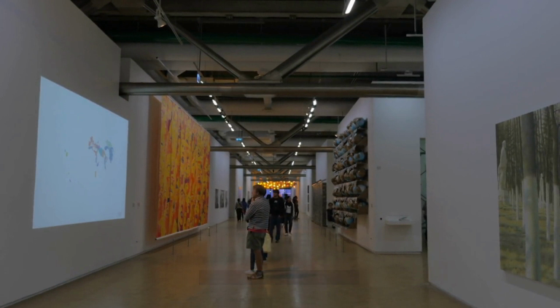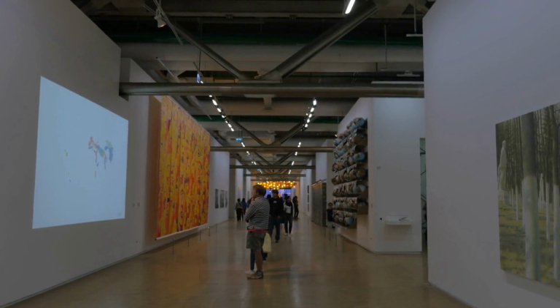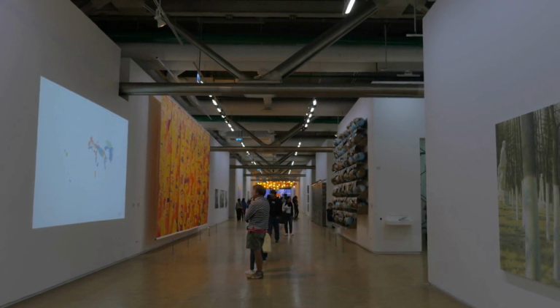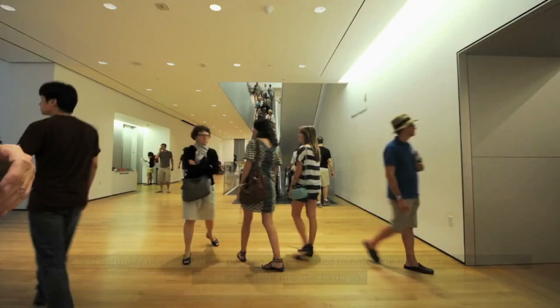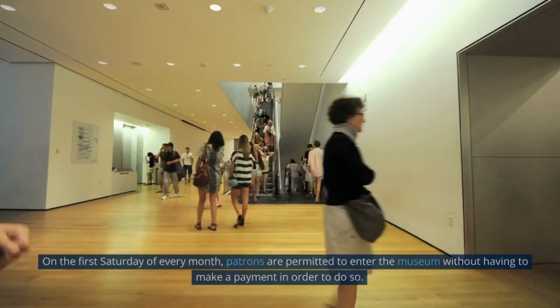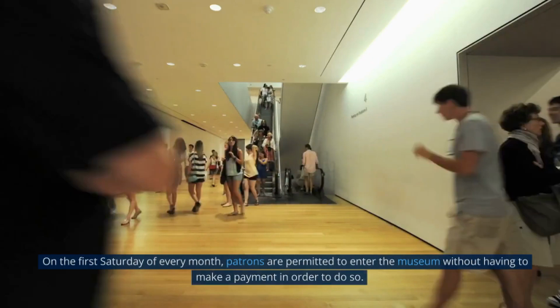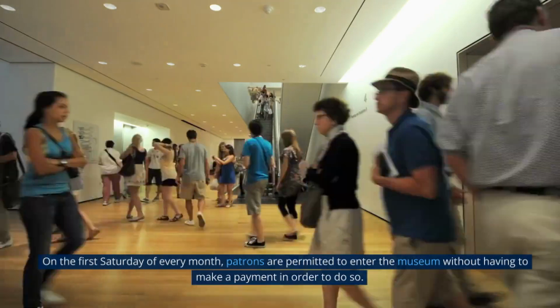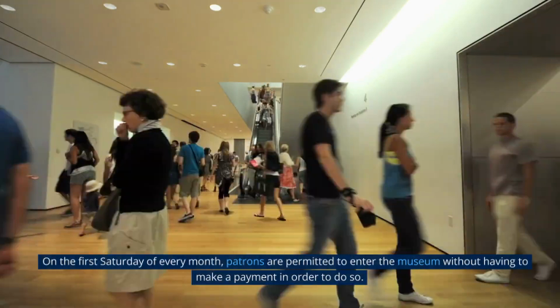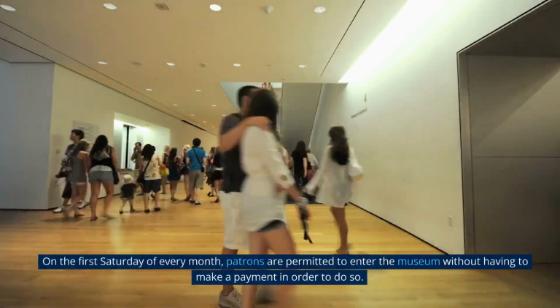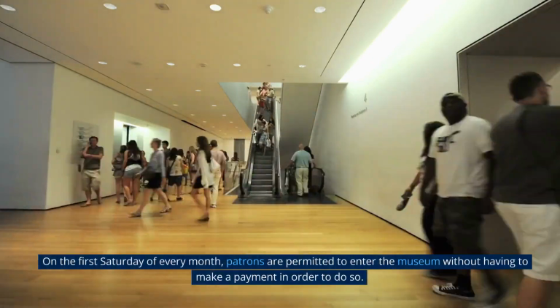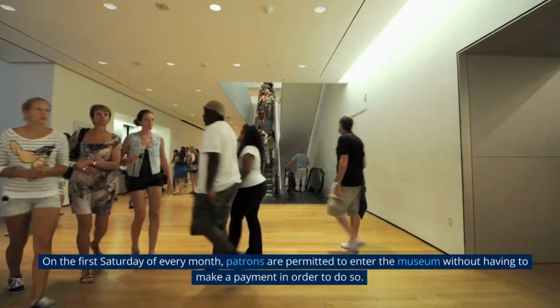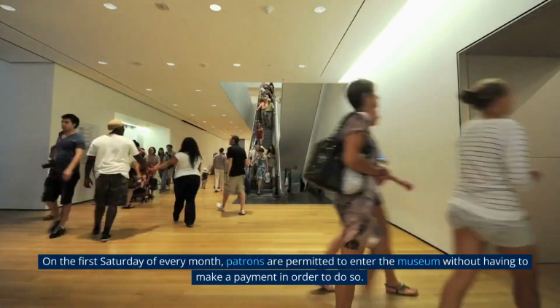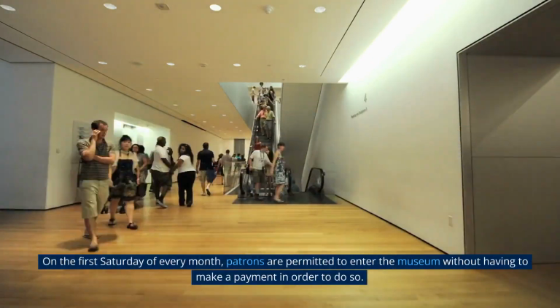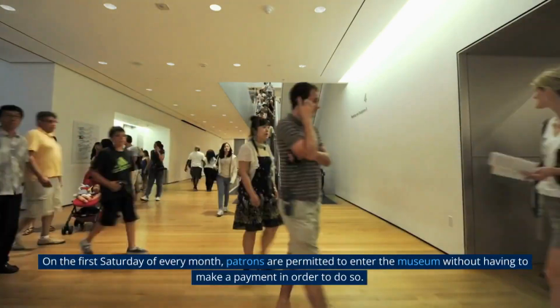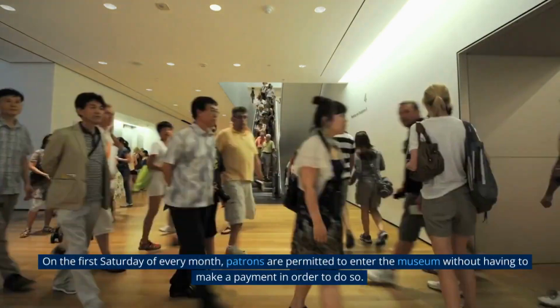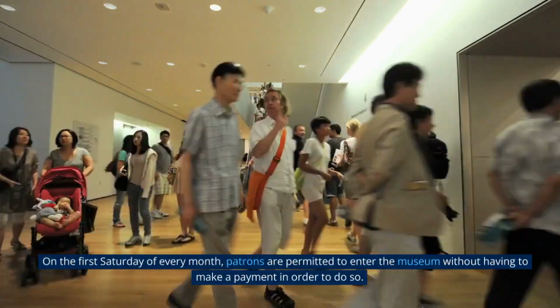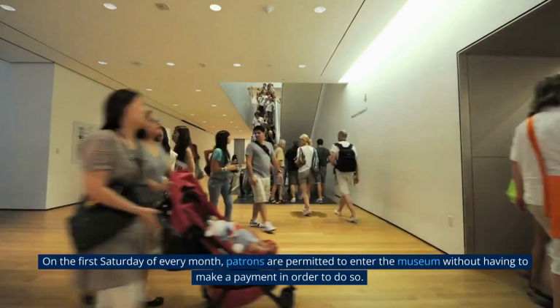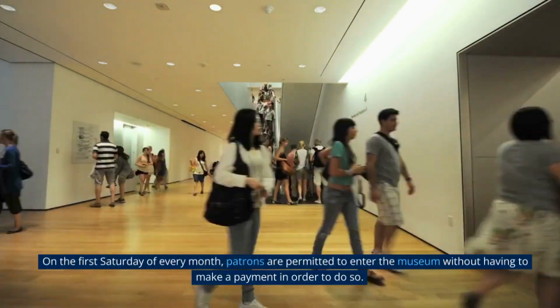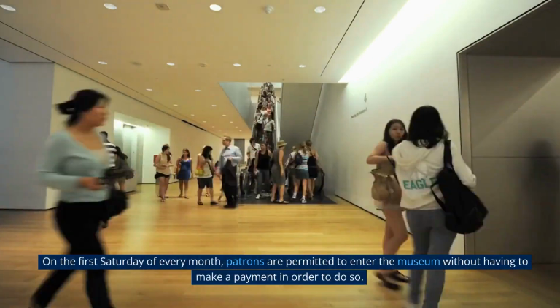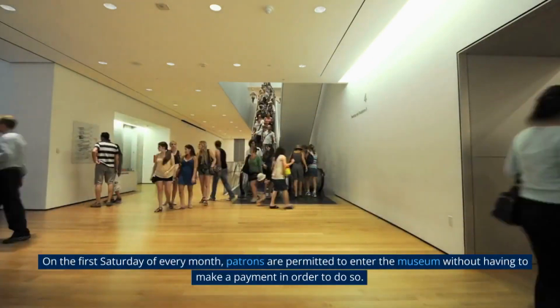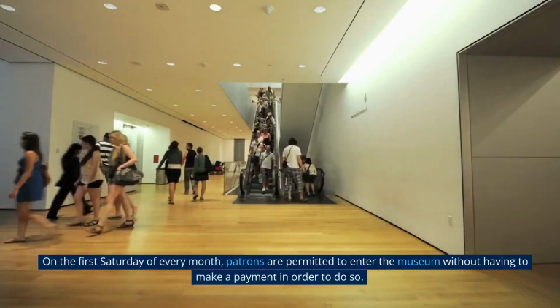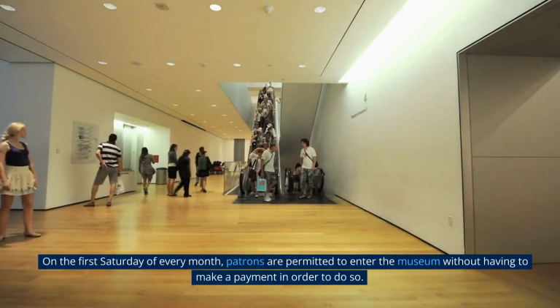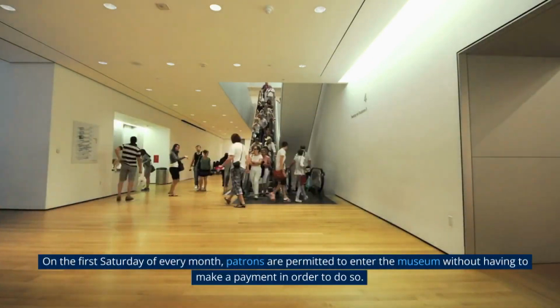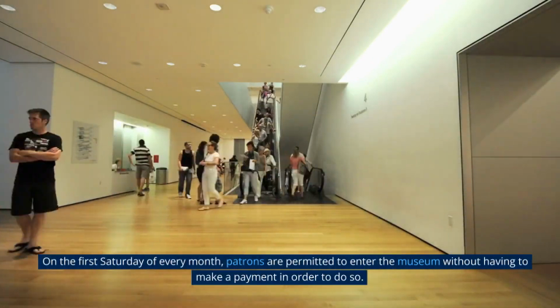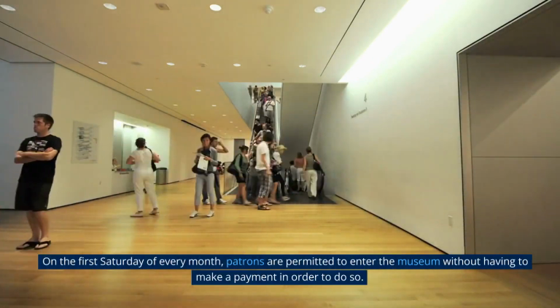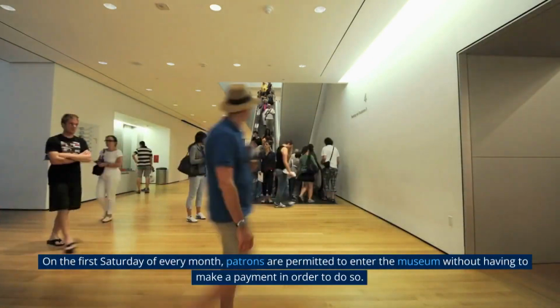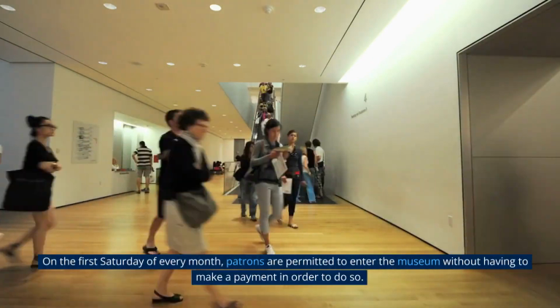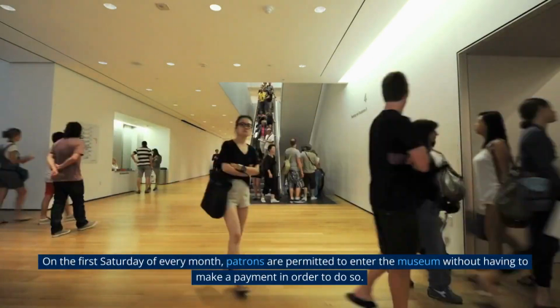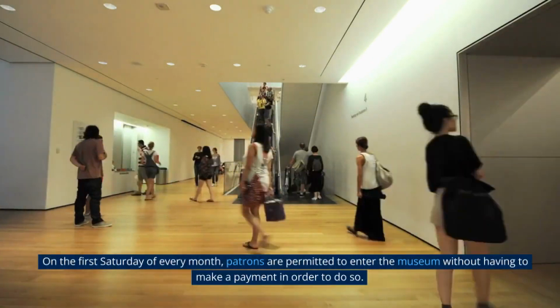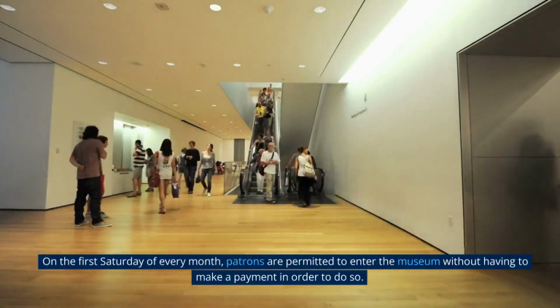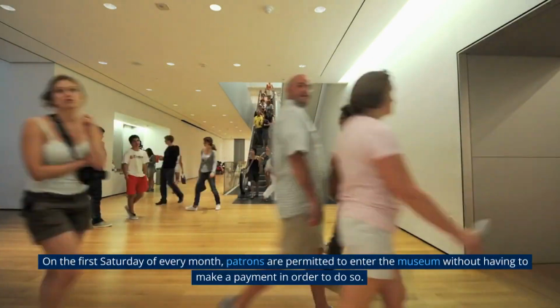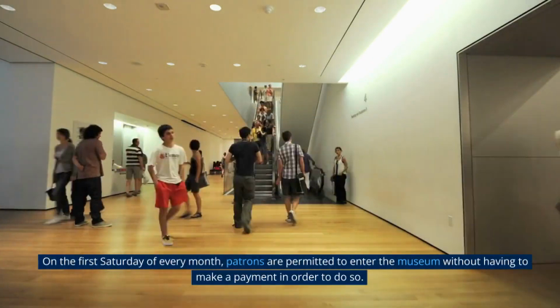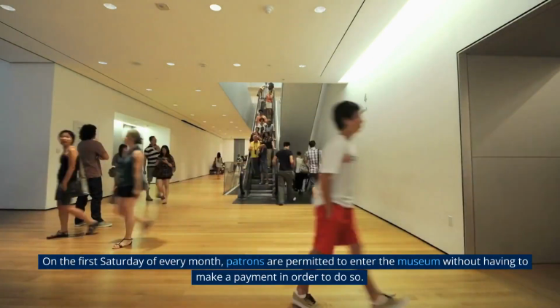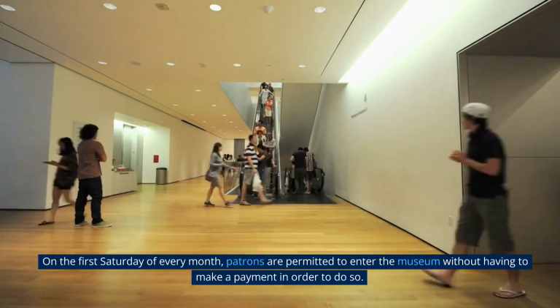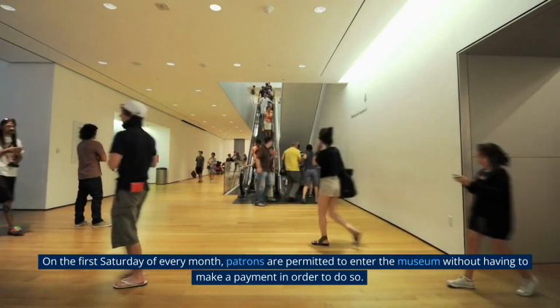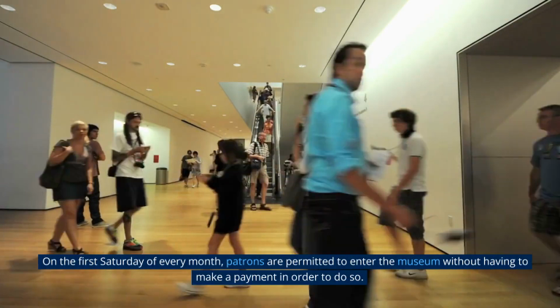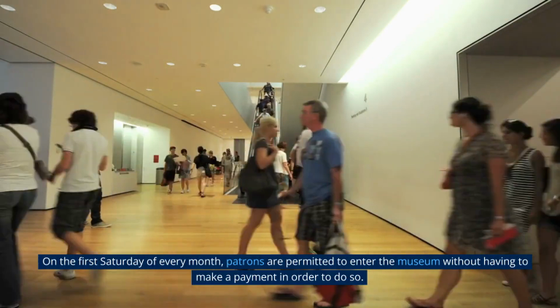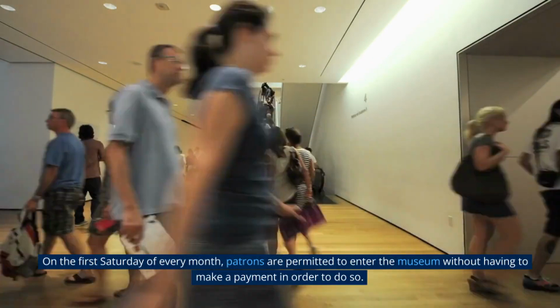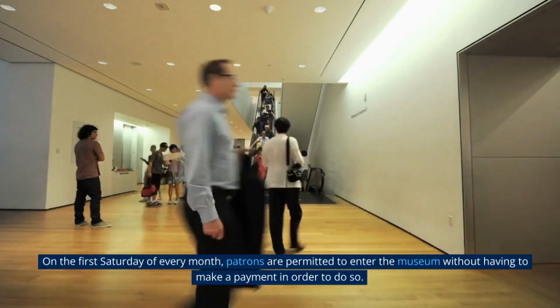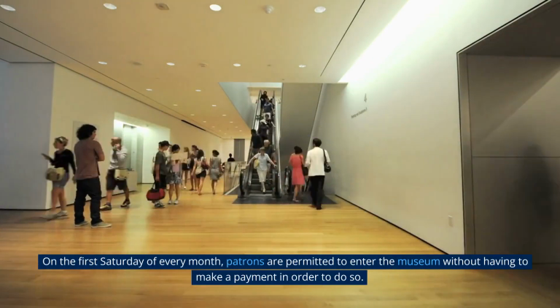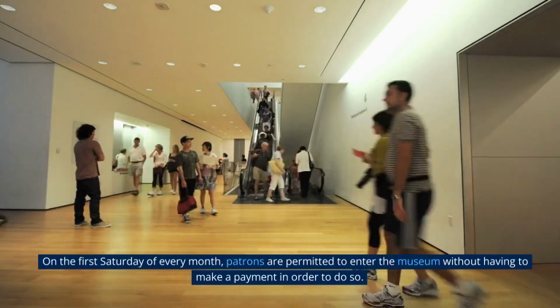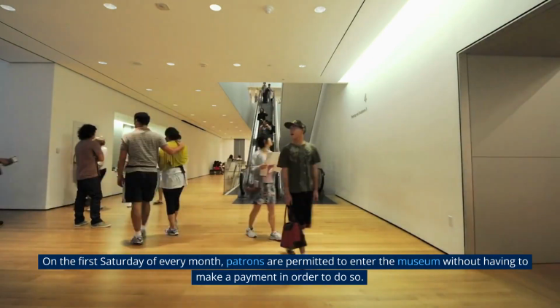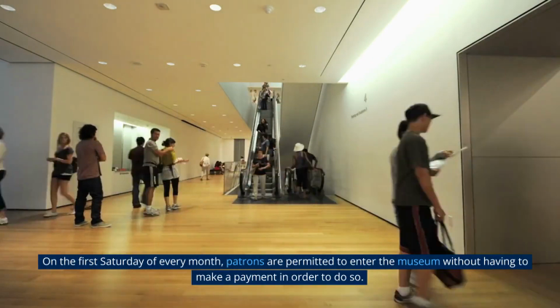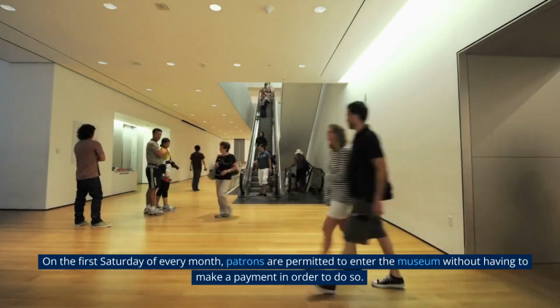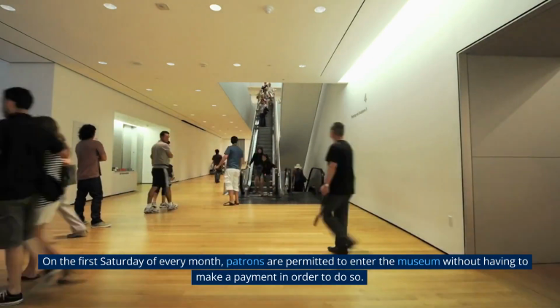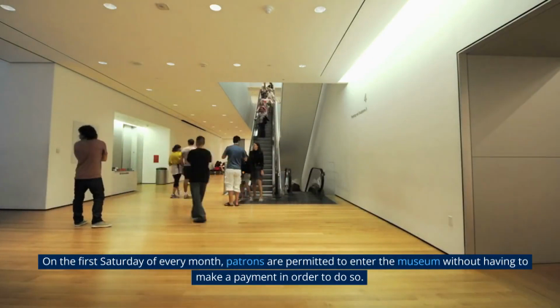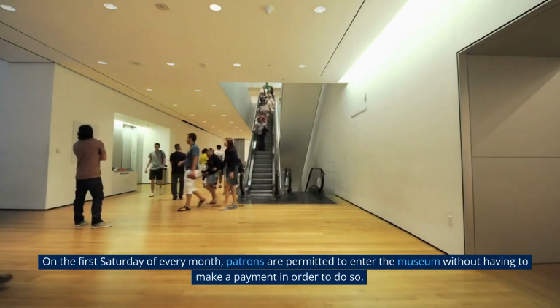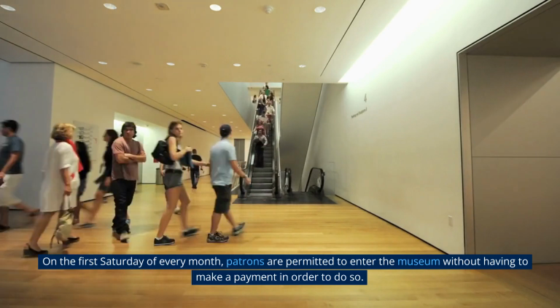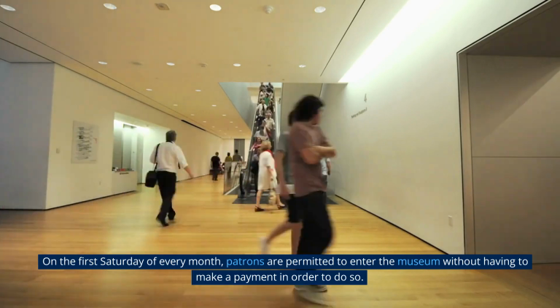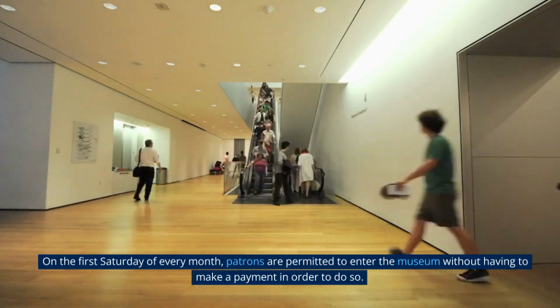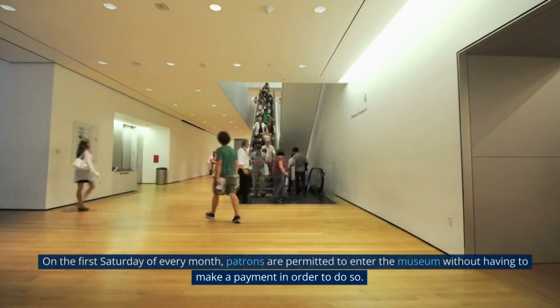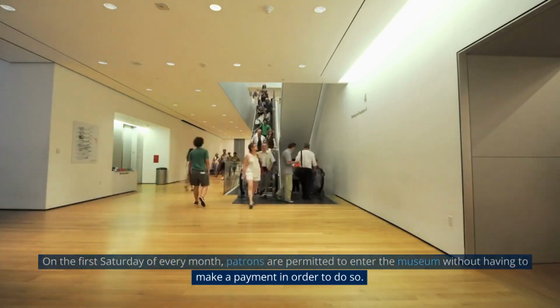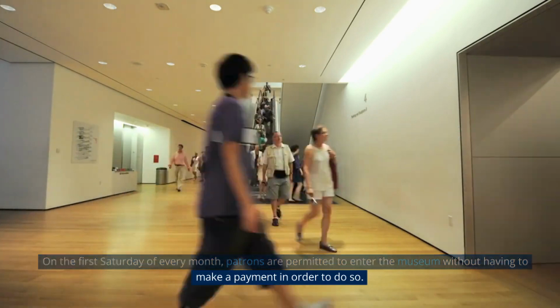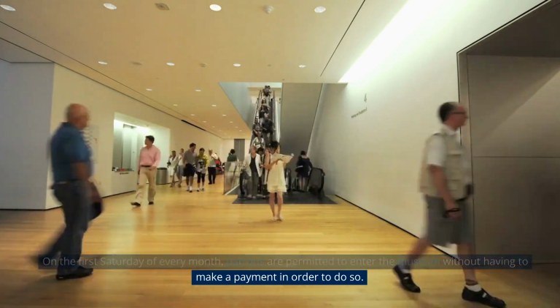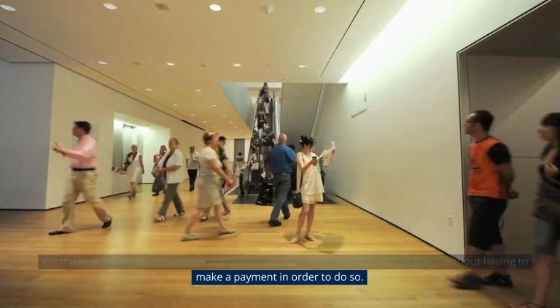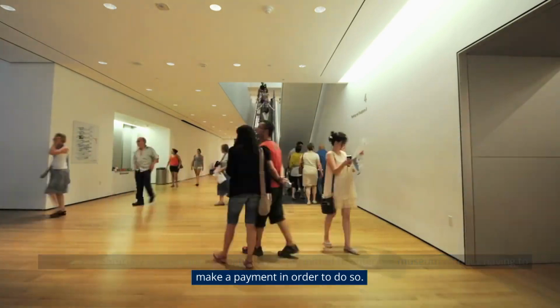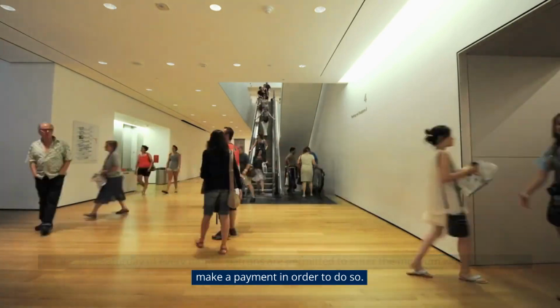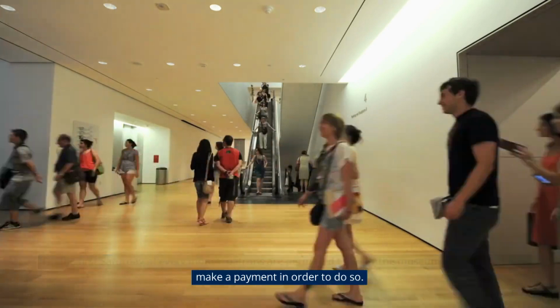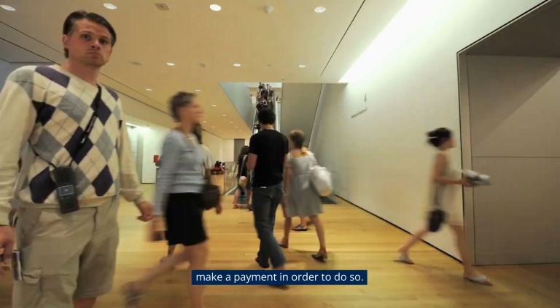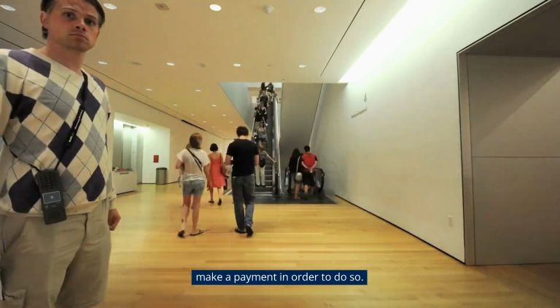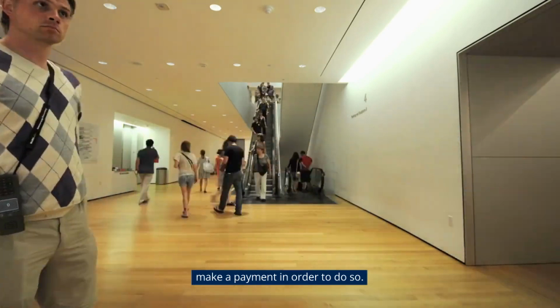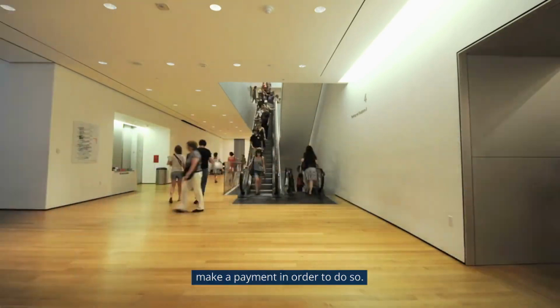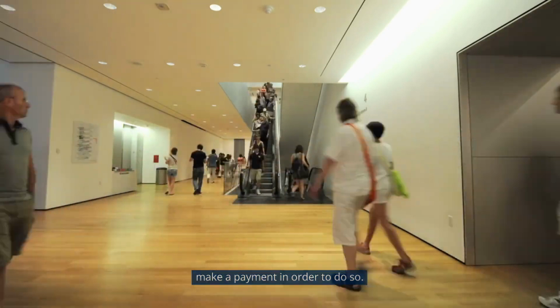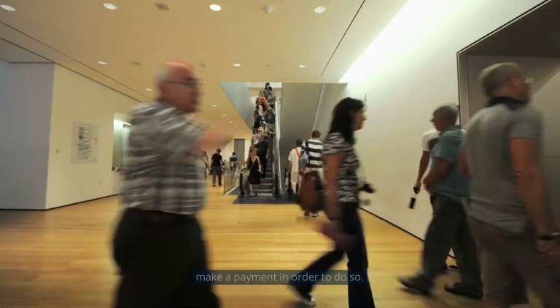On the first Saturday of every month, patrons are permitted to enter the museum without having to make a payment.